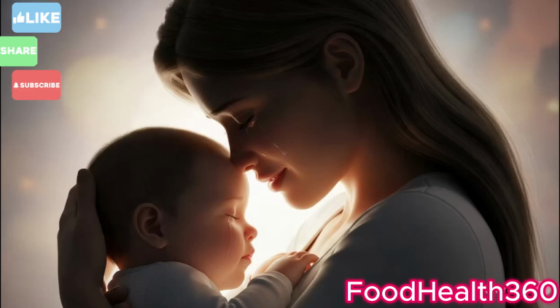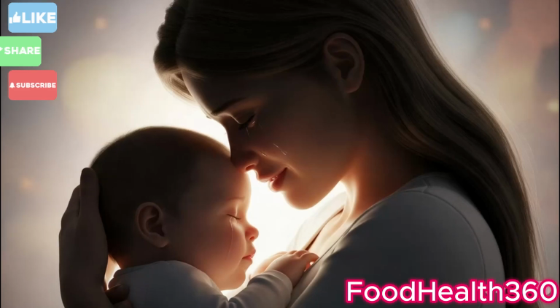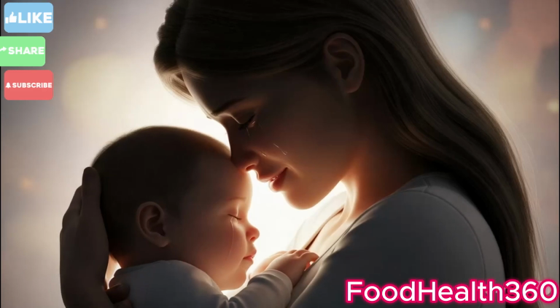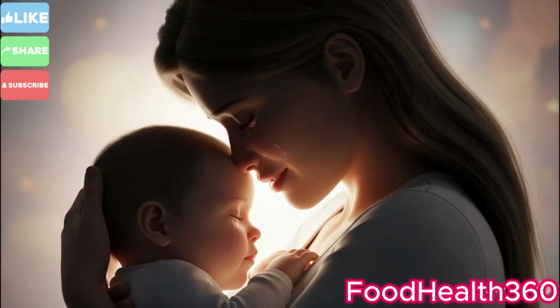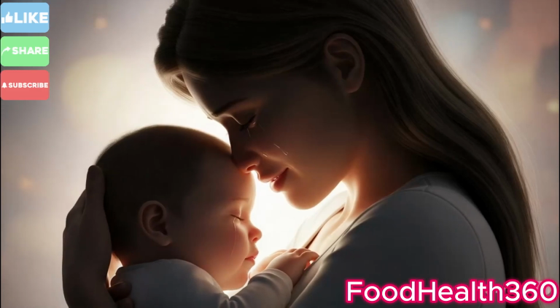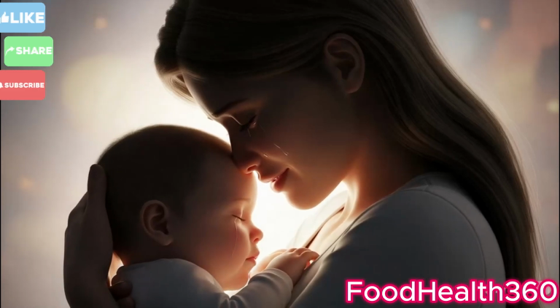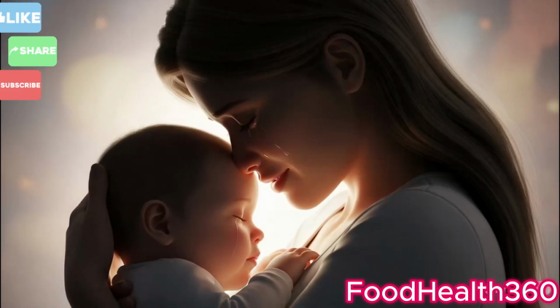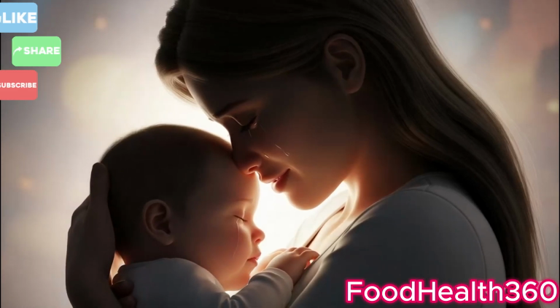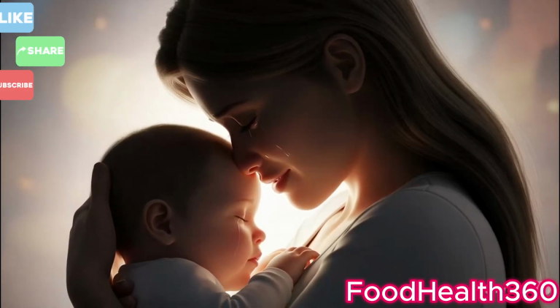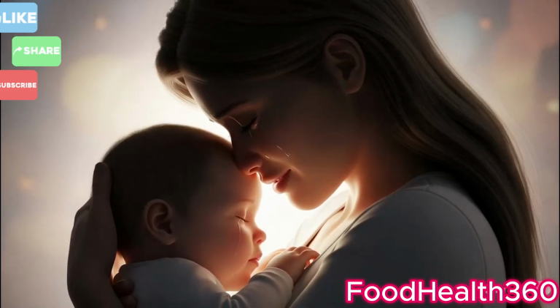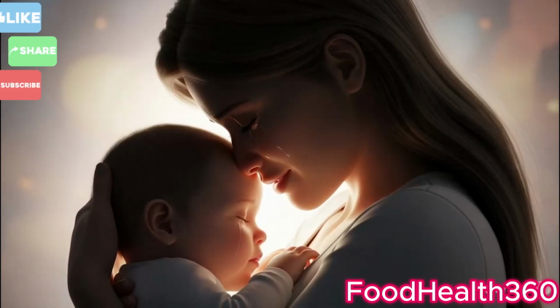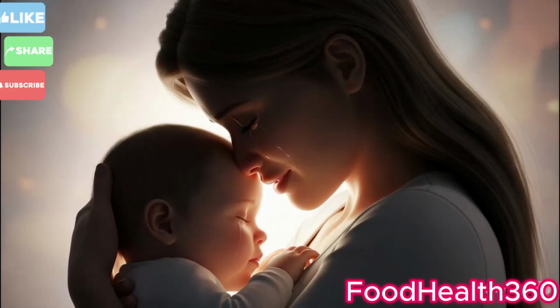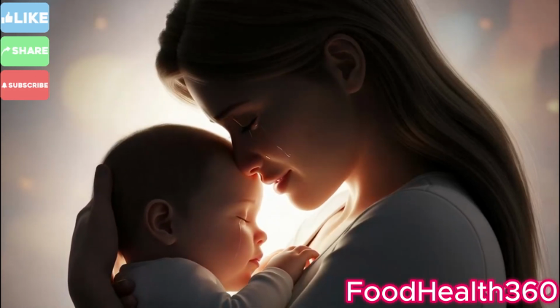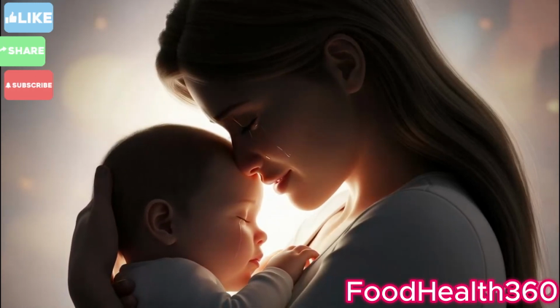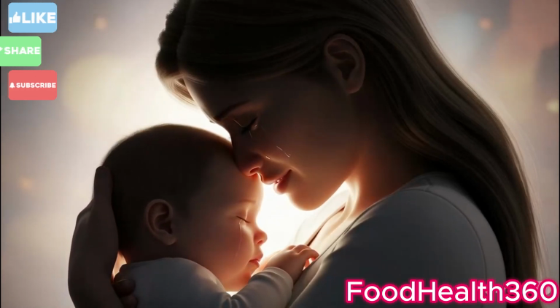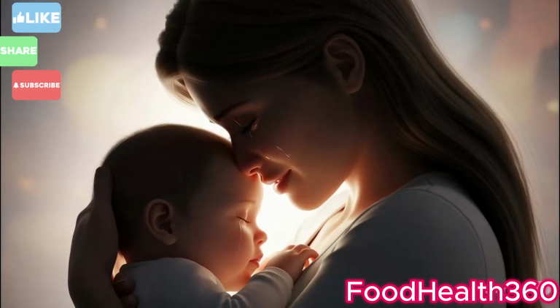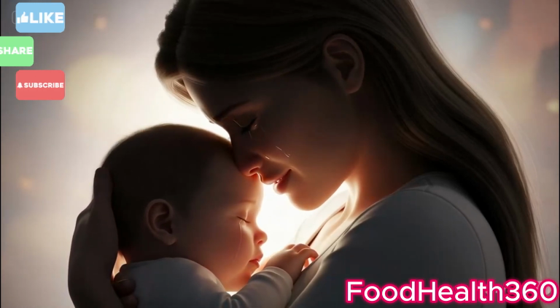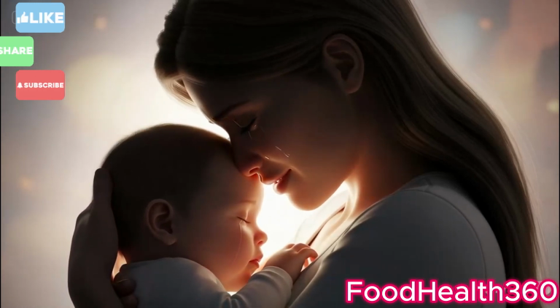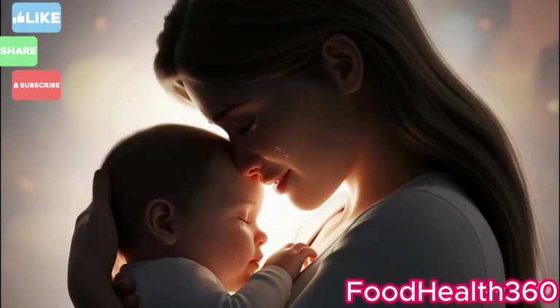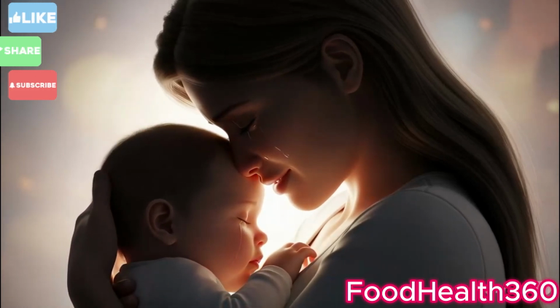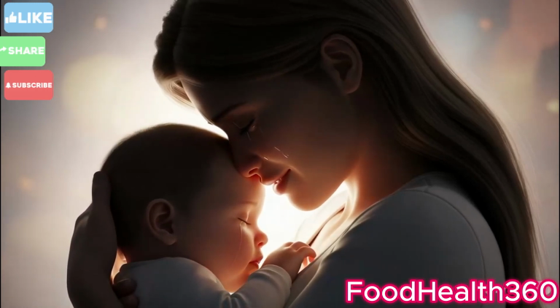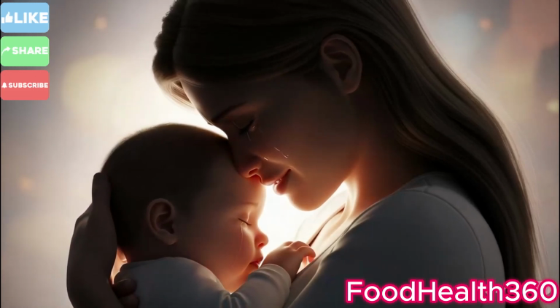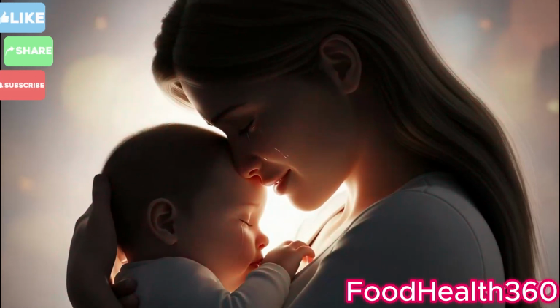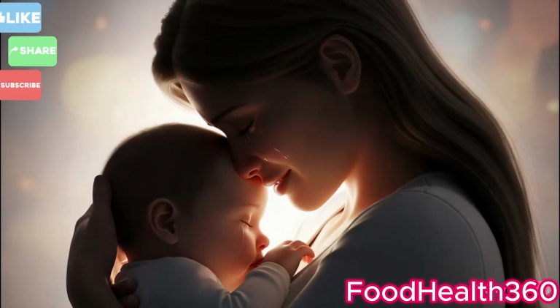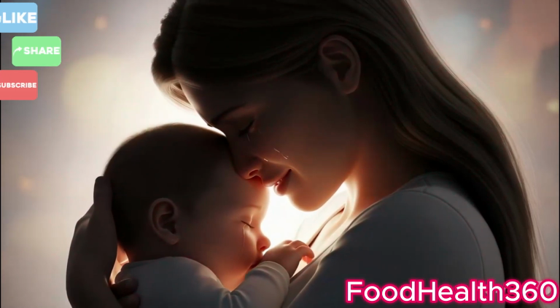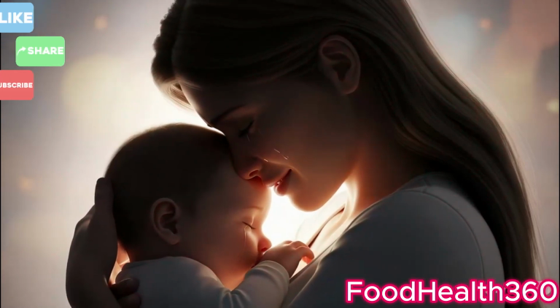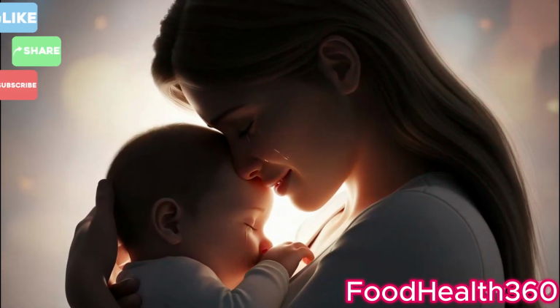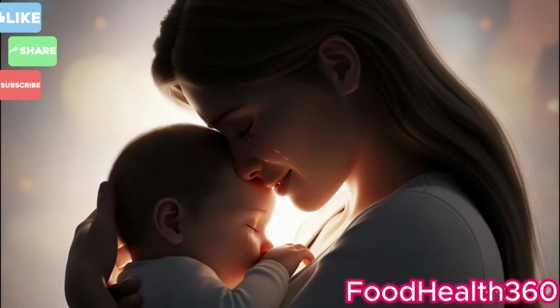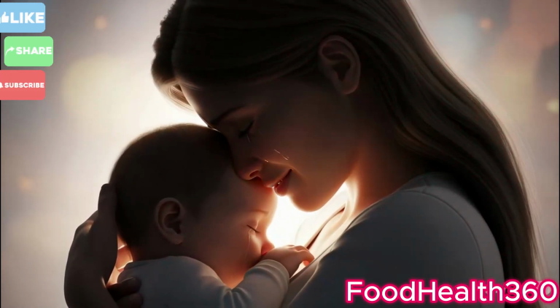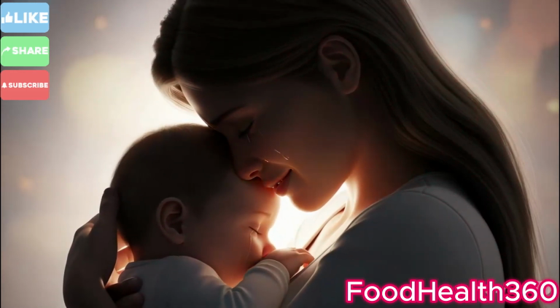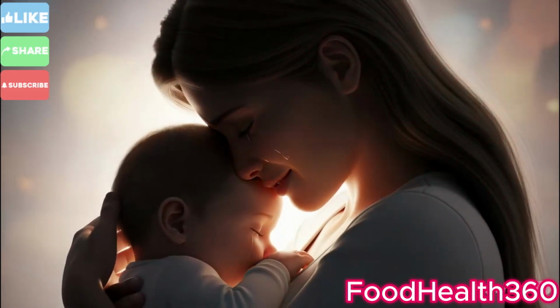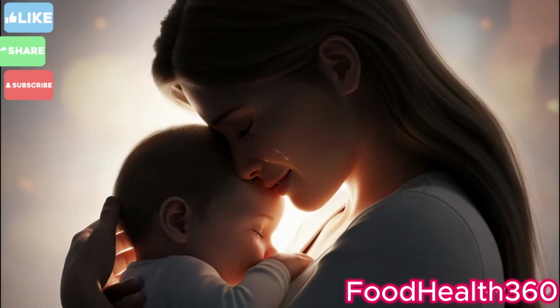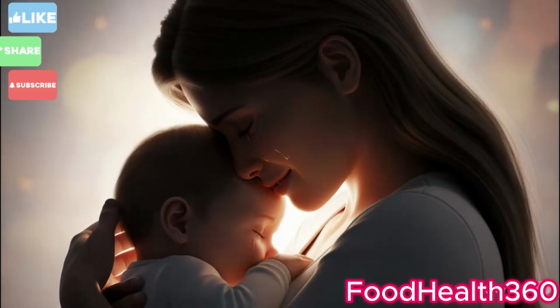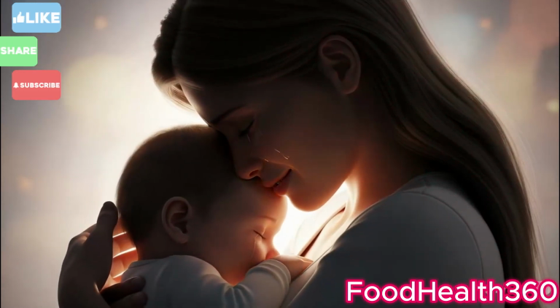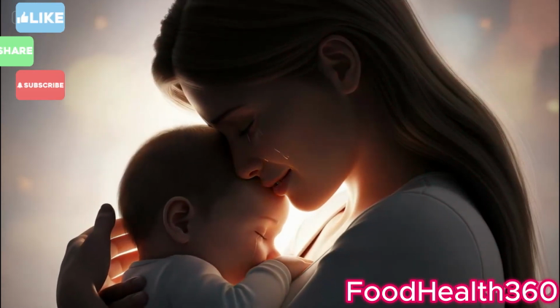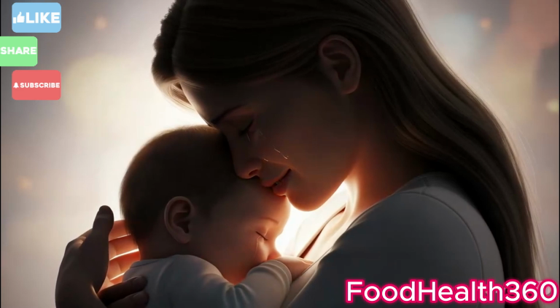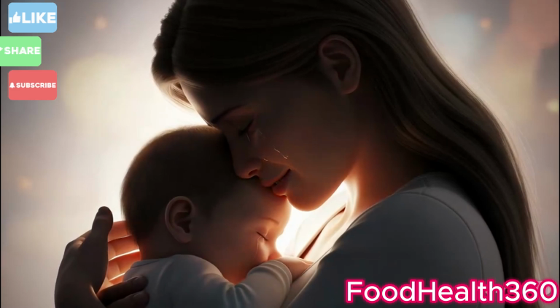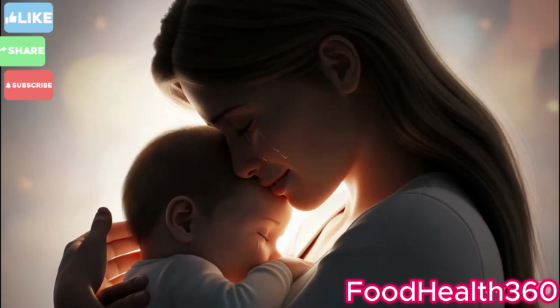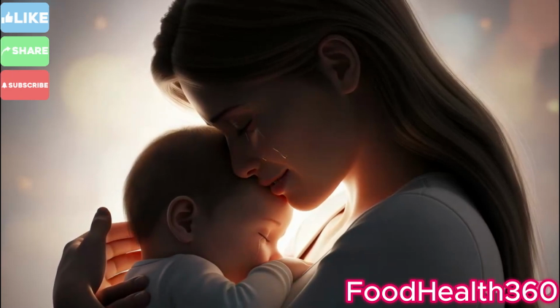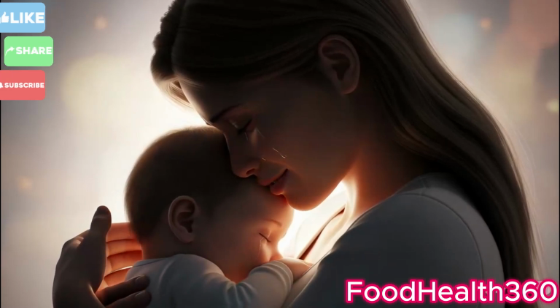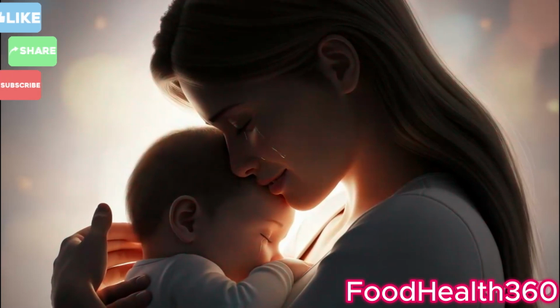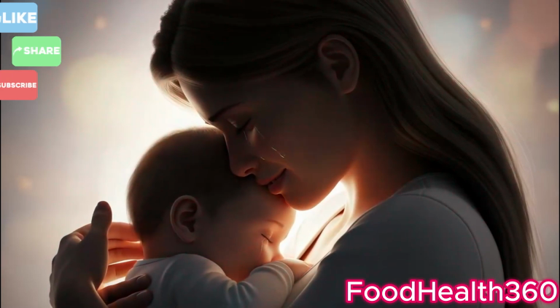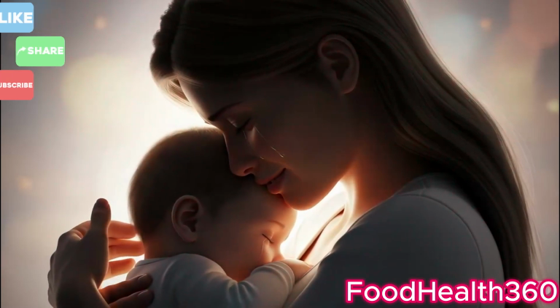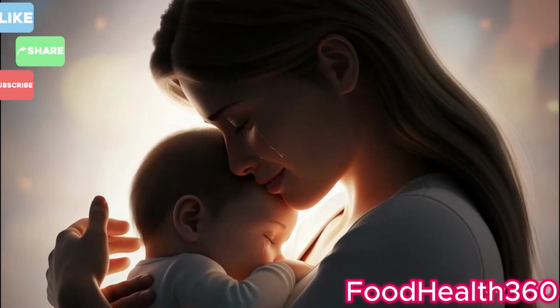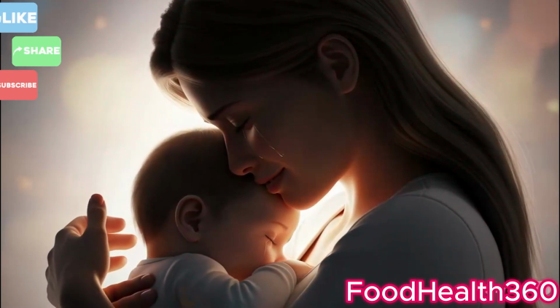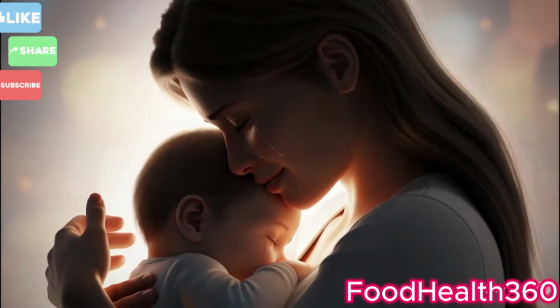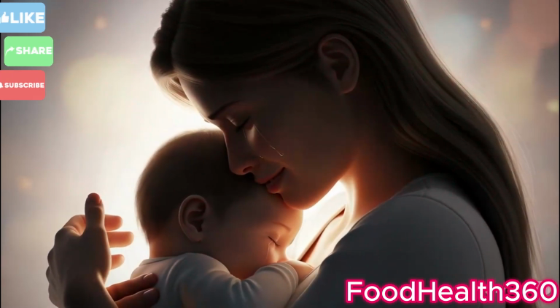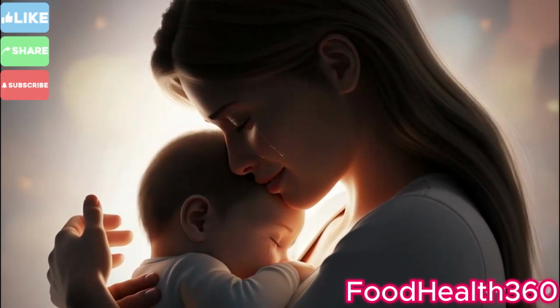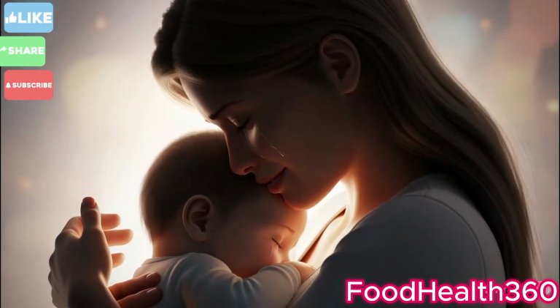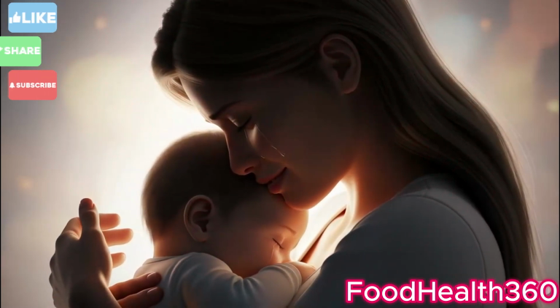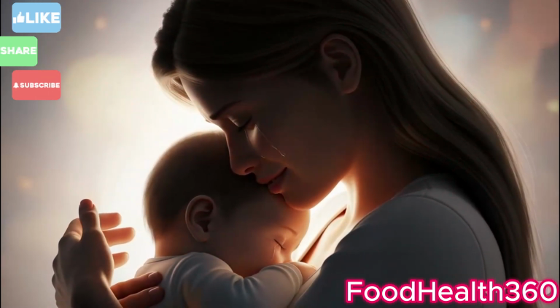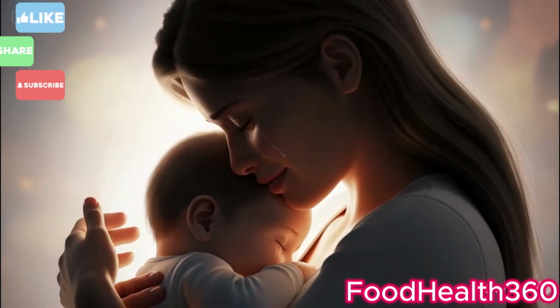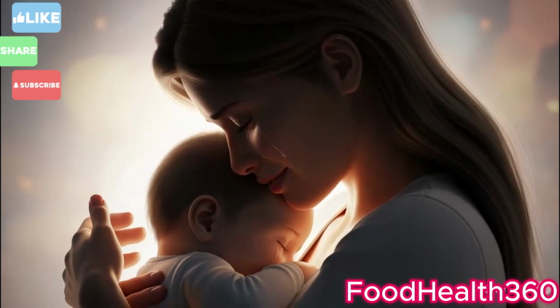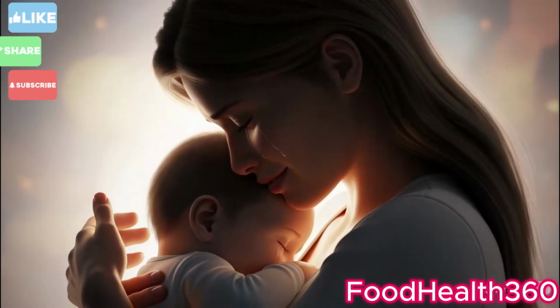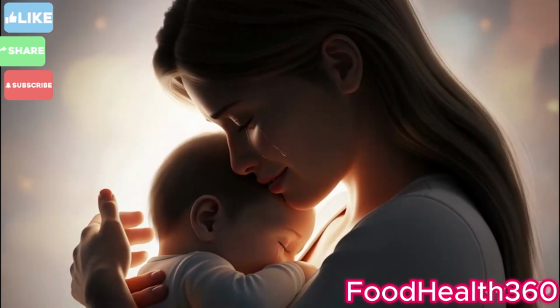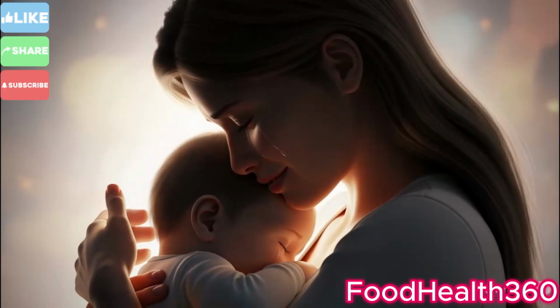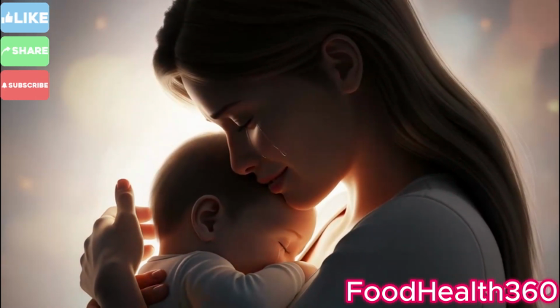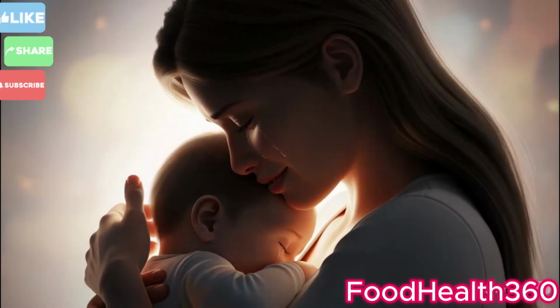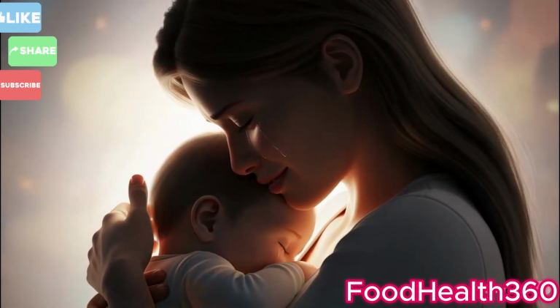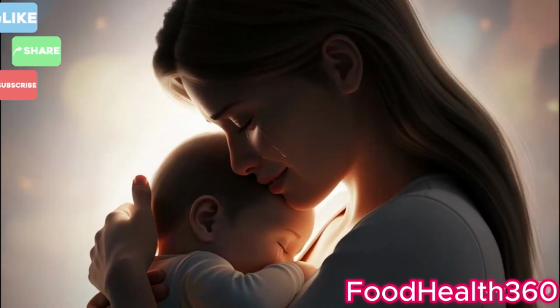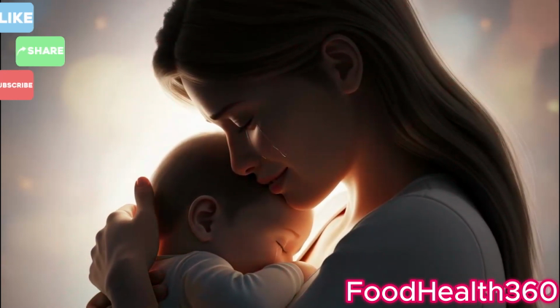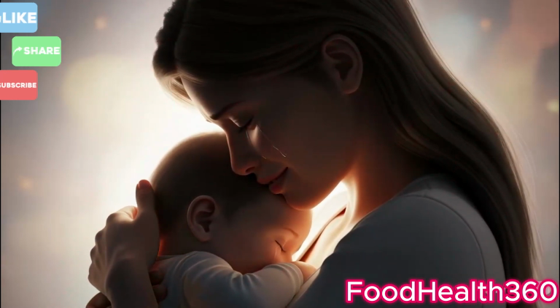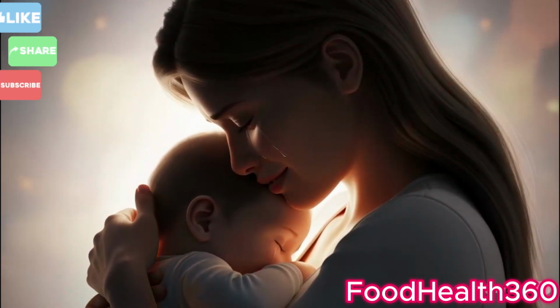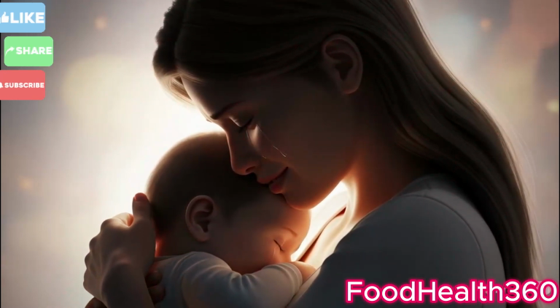Early breastfeeding begins. The first drops of colostrum boost the baby's immune system.